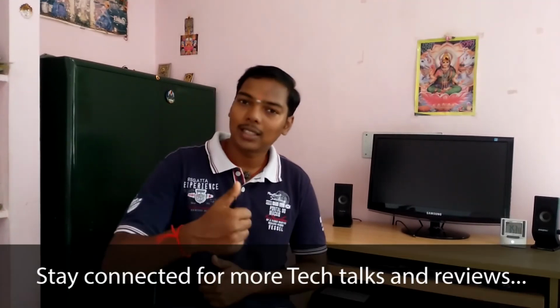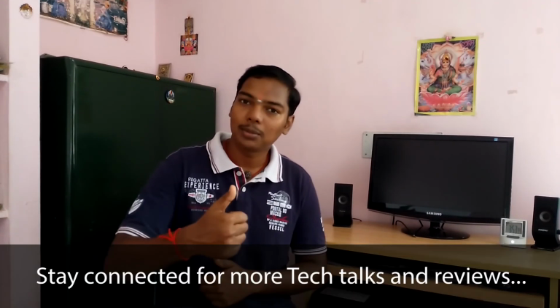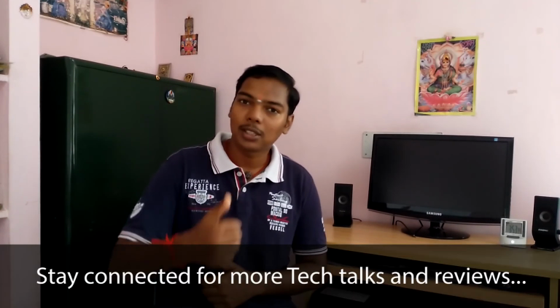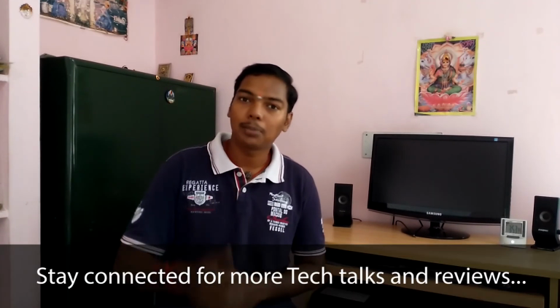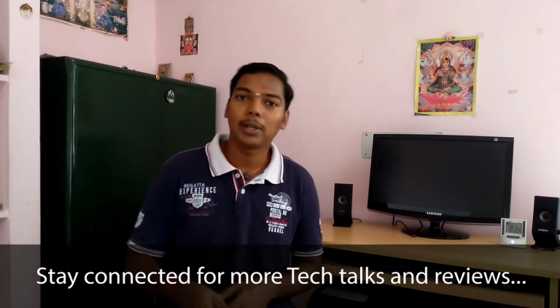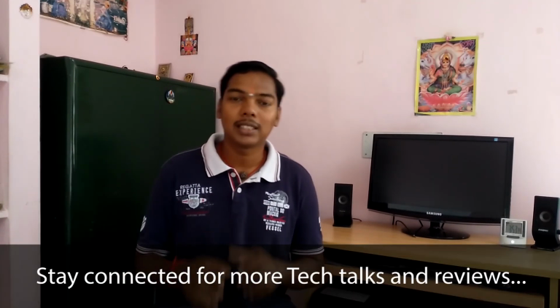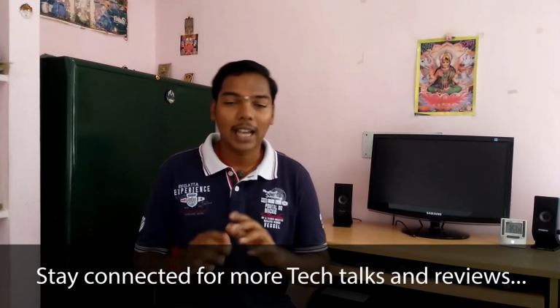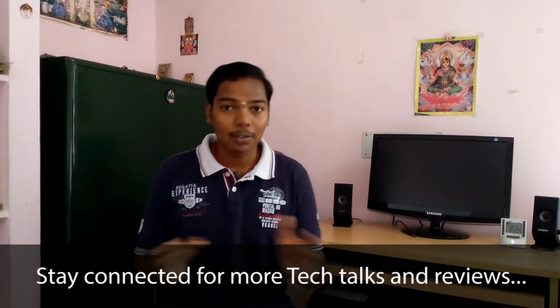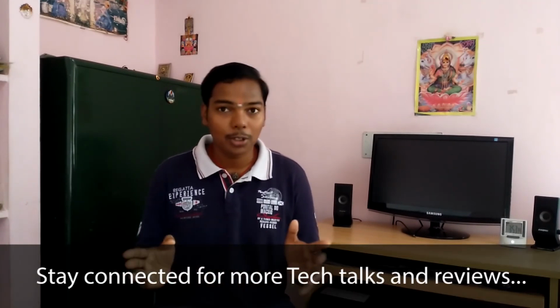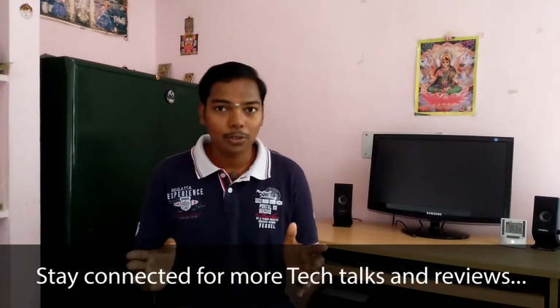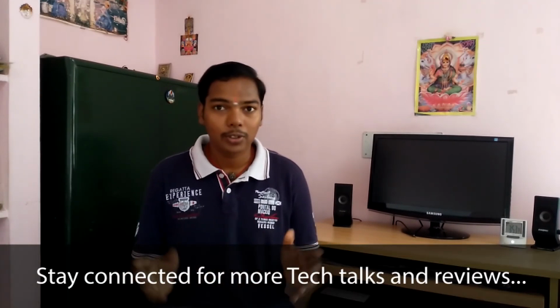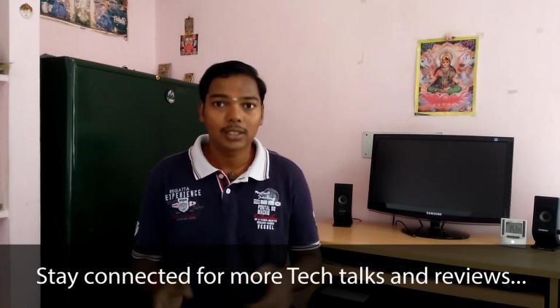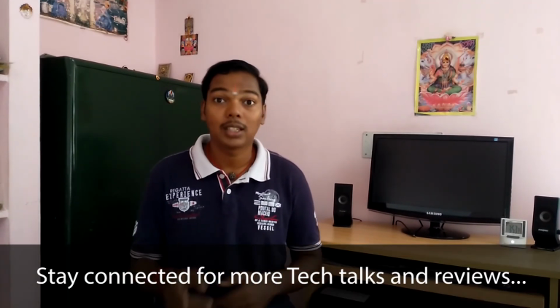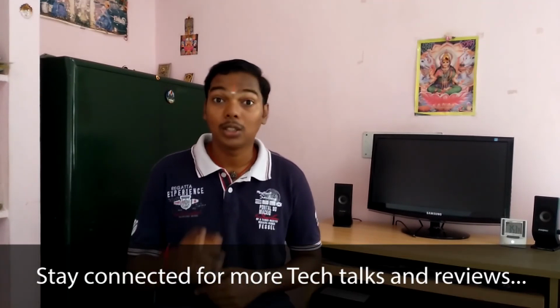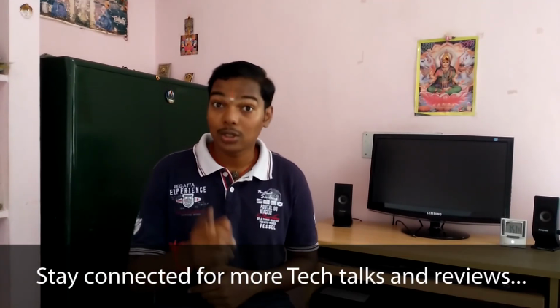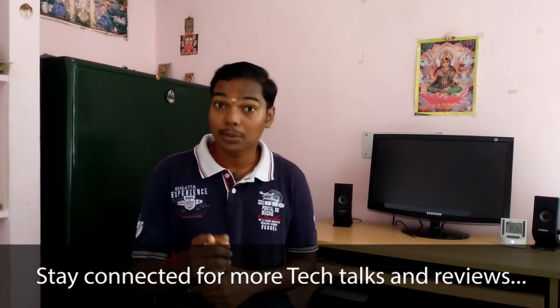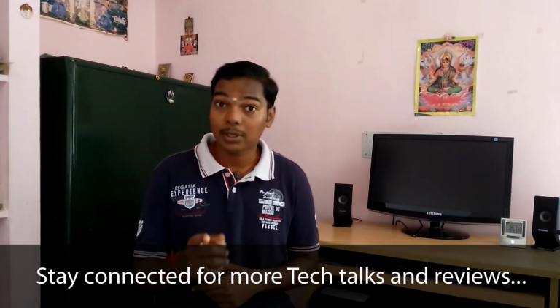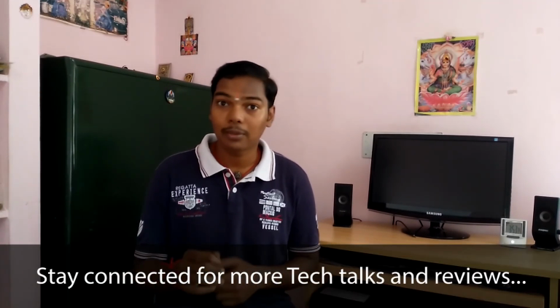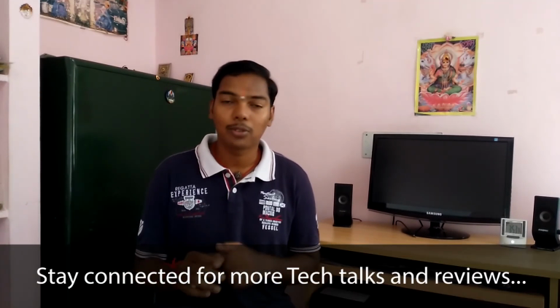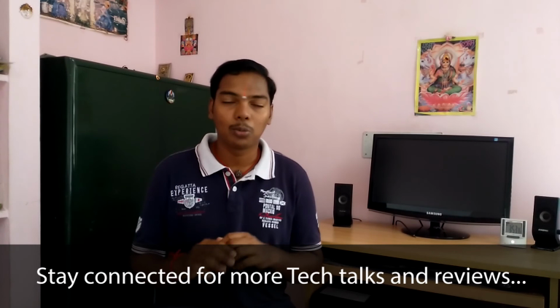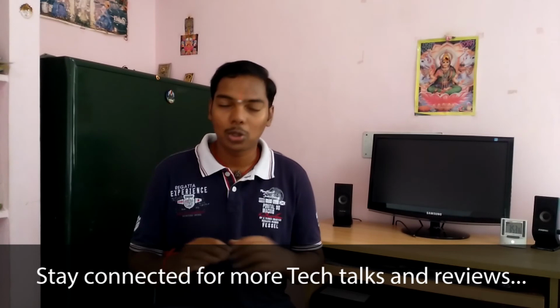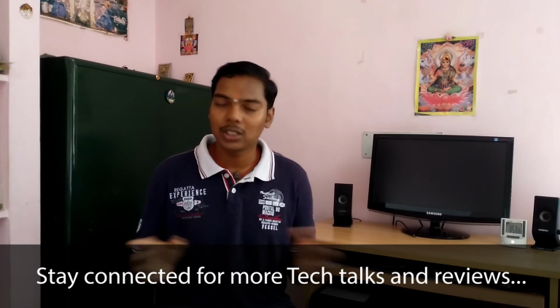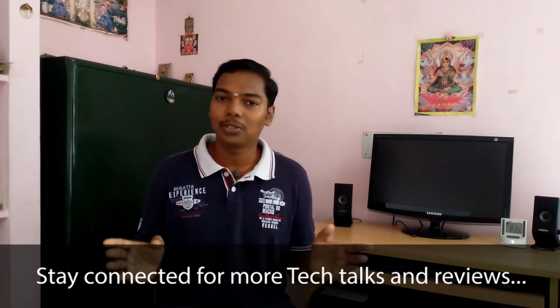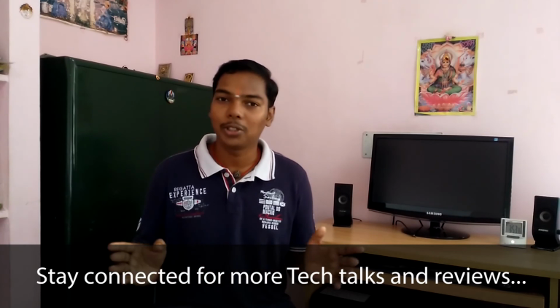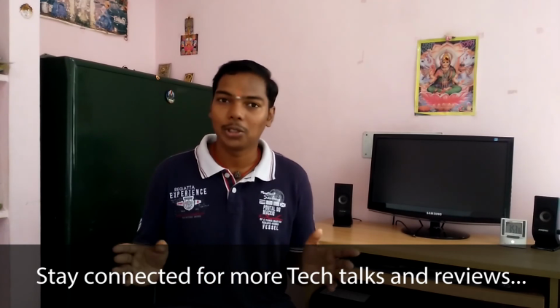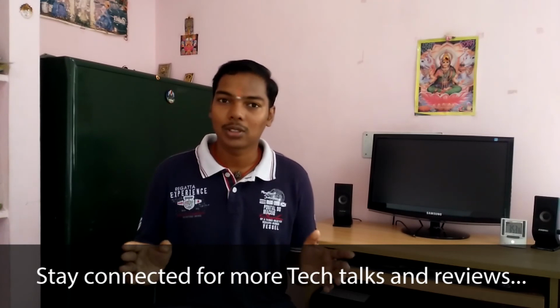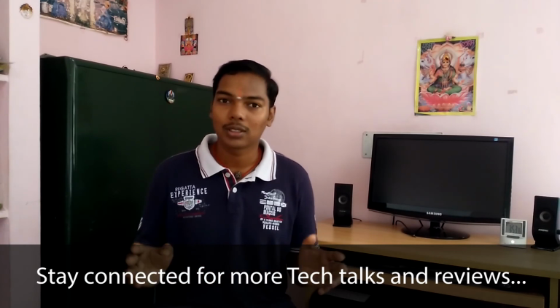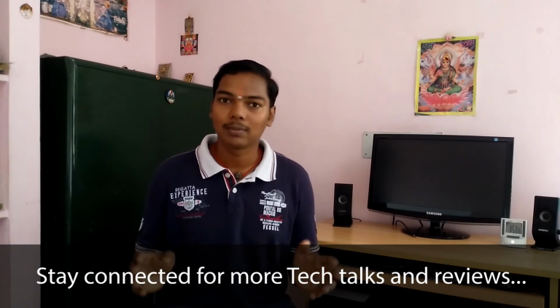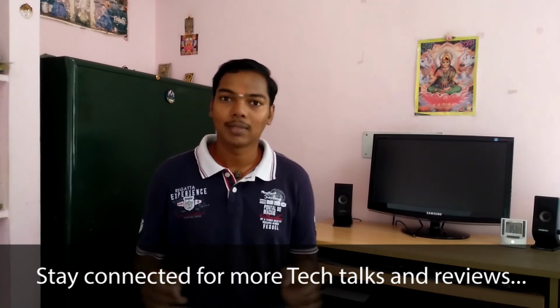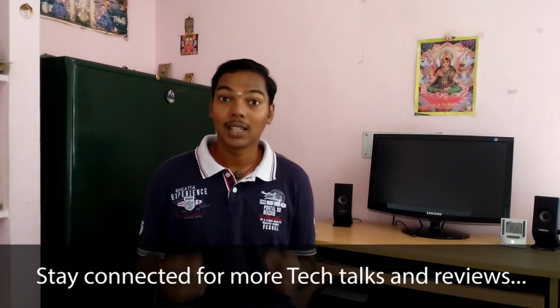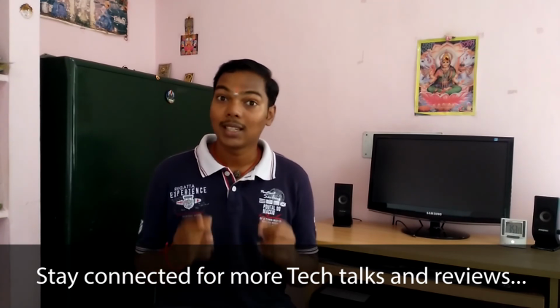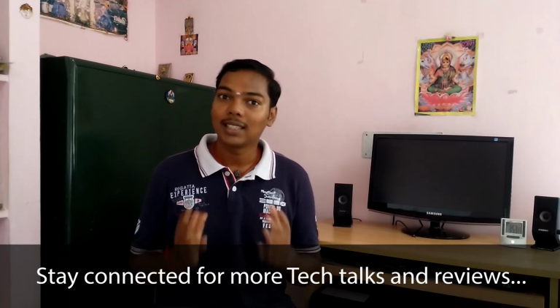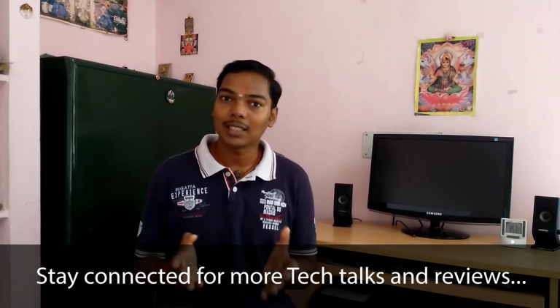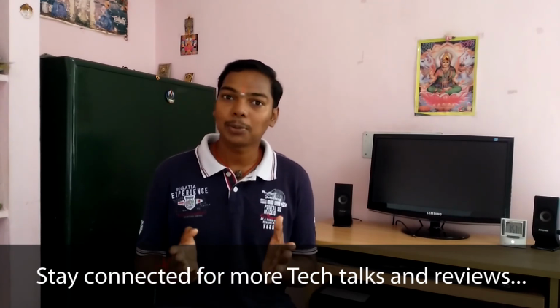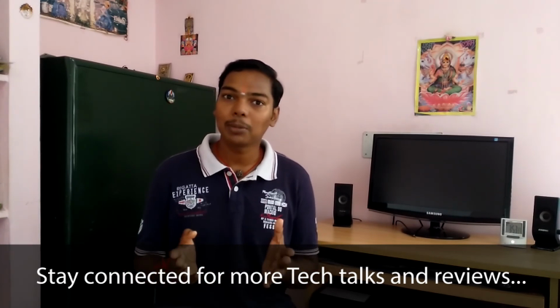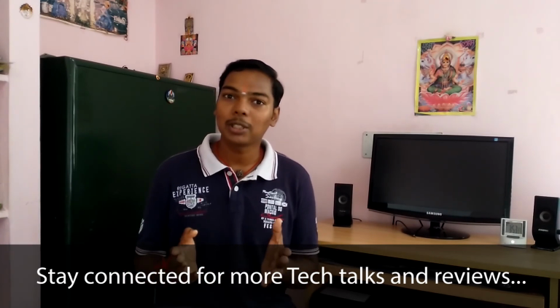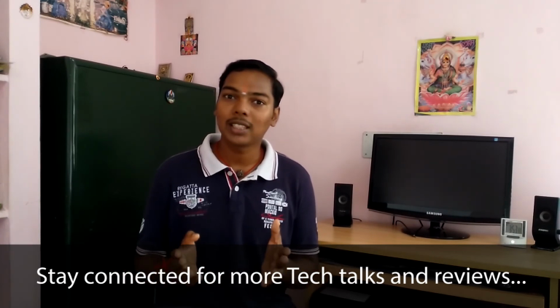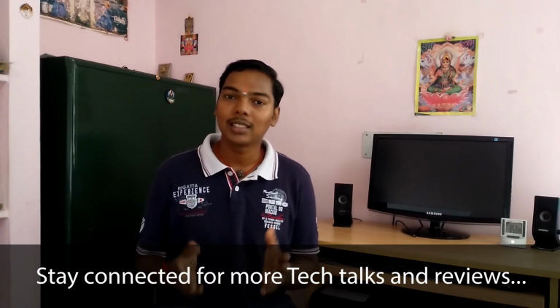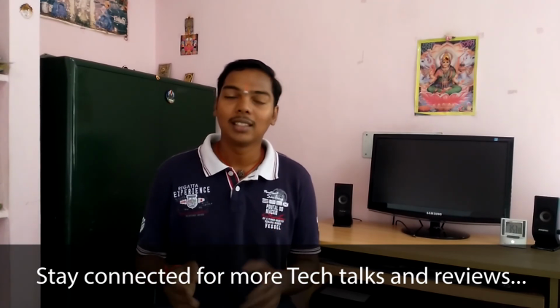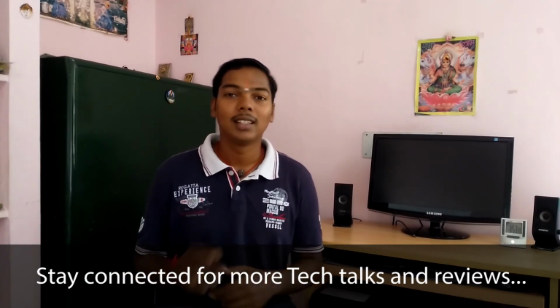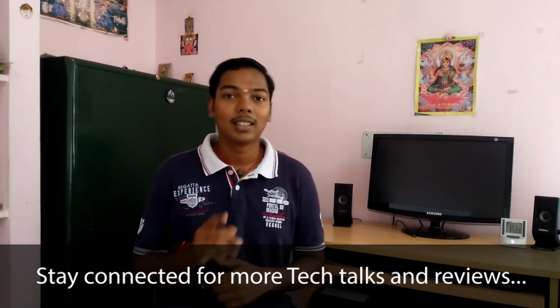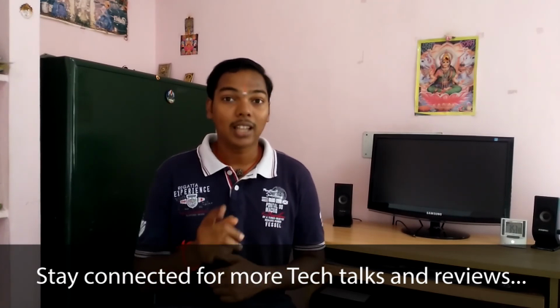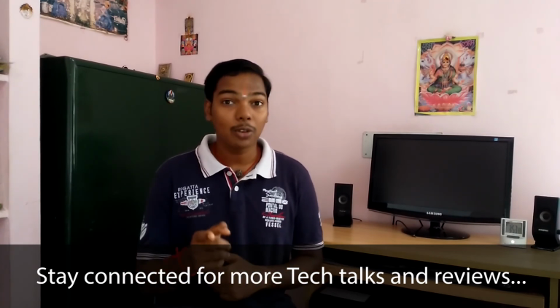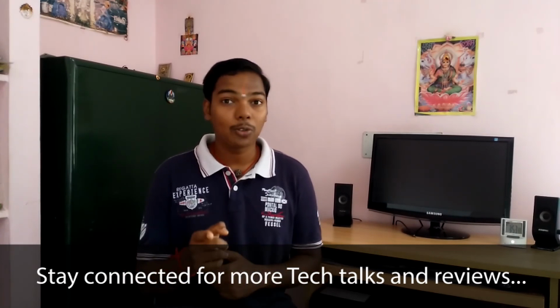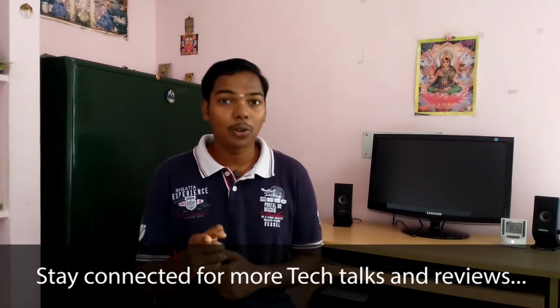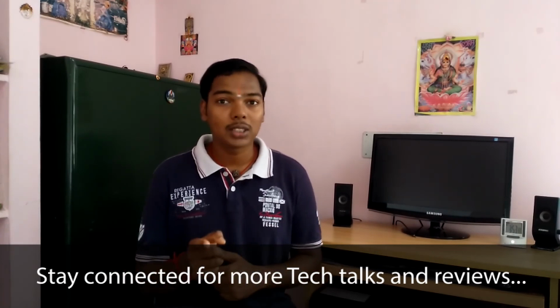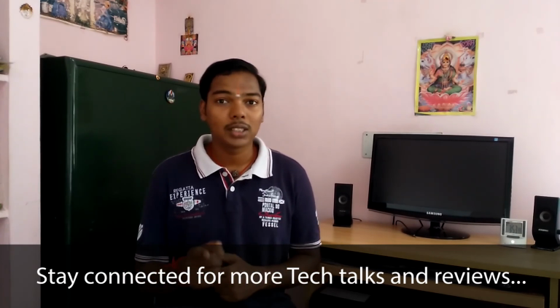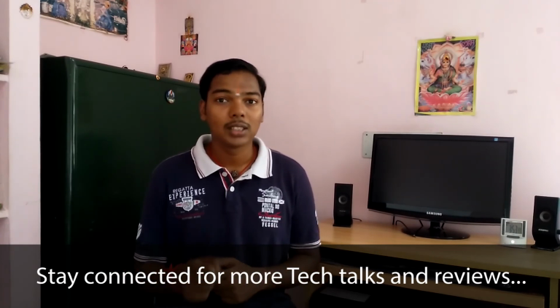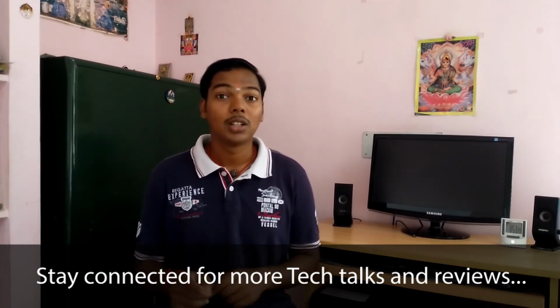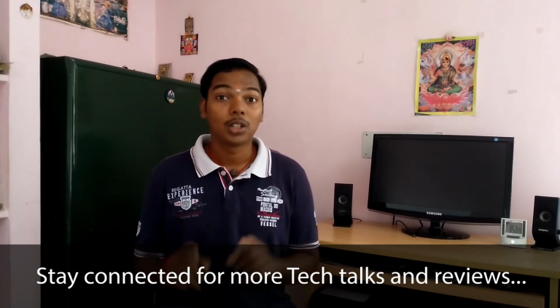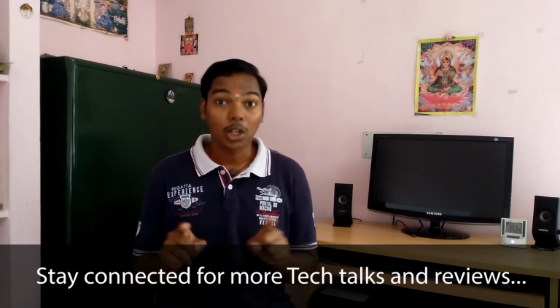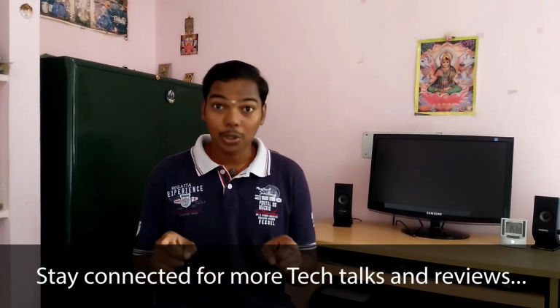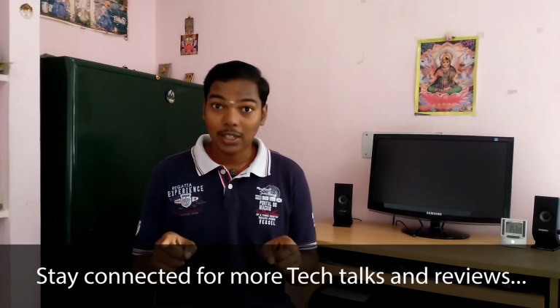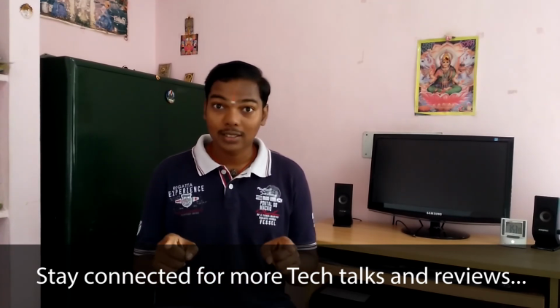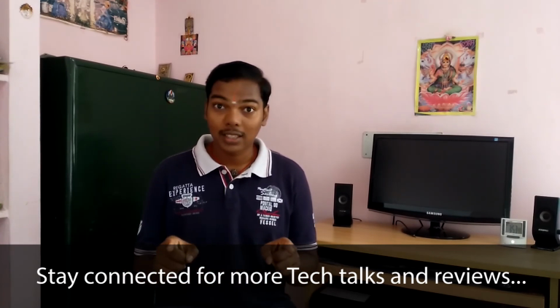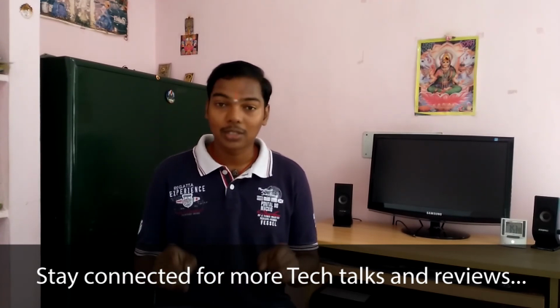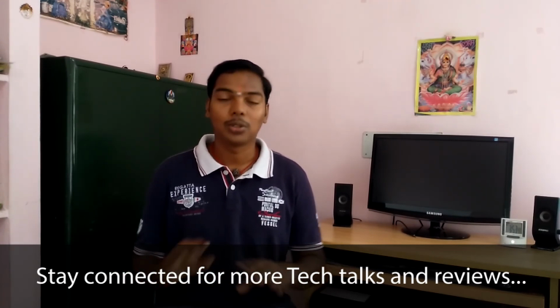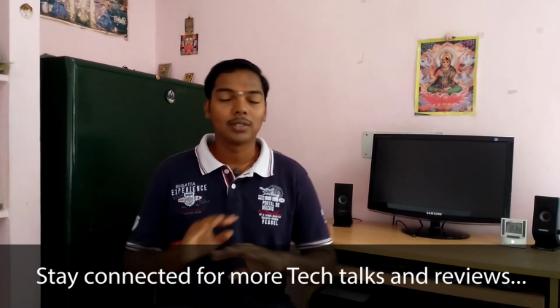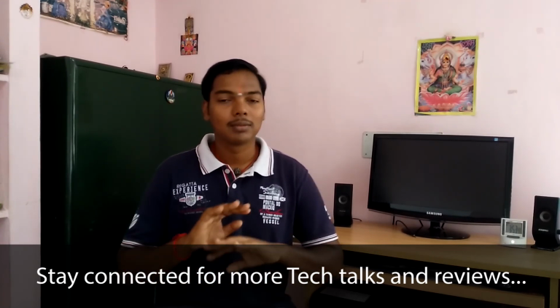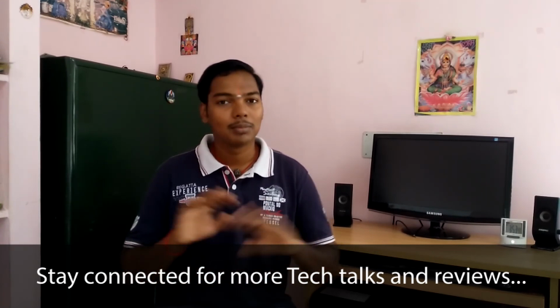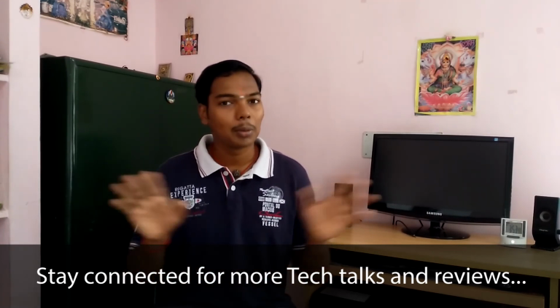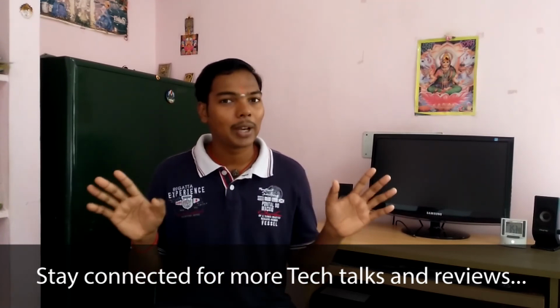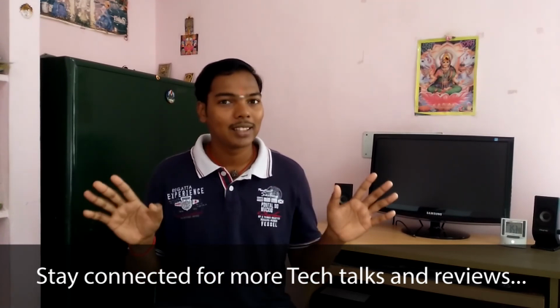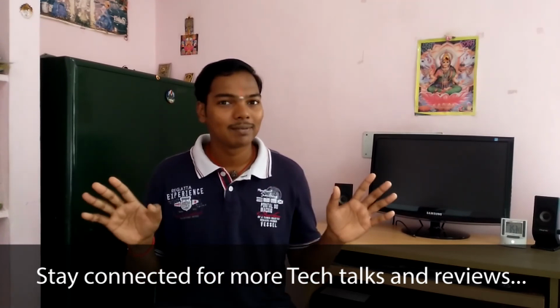If you like this video, give me a thumbs up, share it with your friends, and do subscribe for more such videos. That's pretty much it — thank you for watching. Talk to you guys in the next one. Bye-bye.